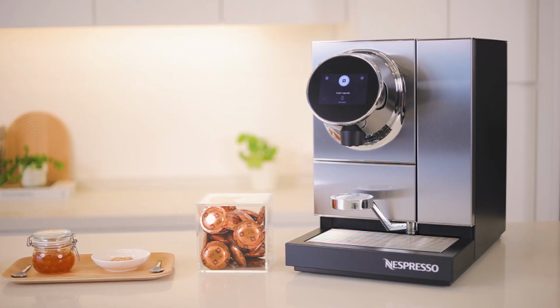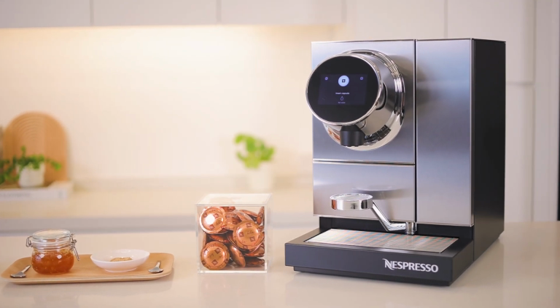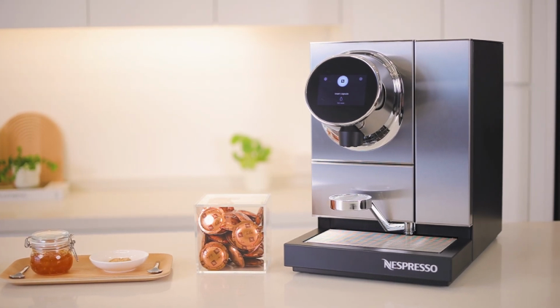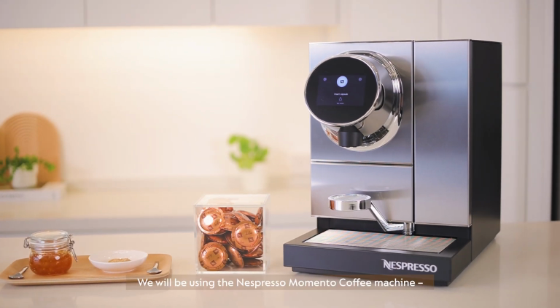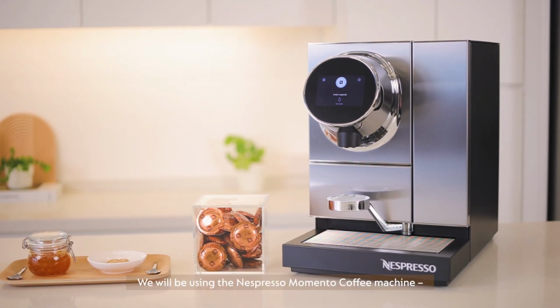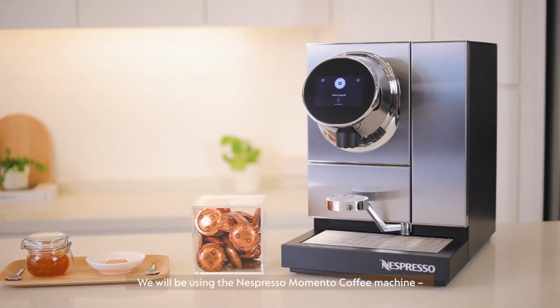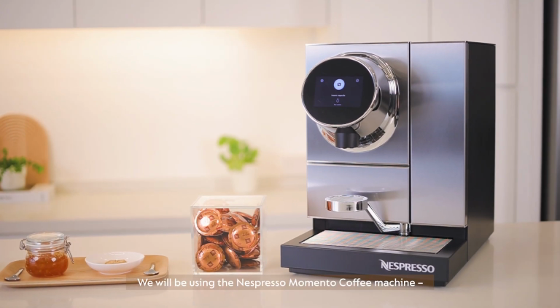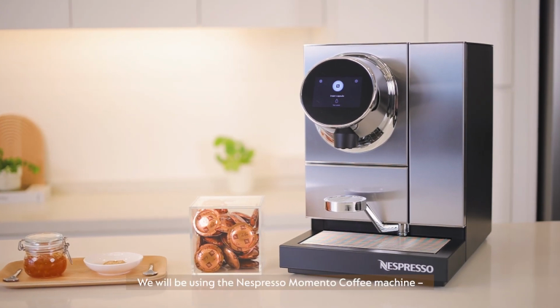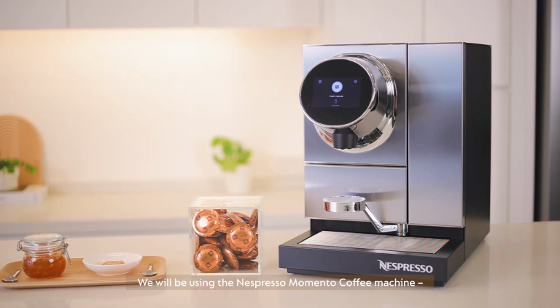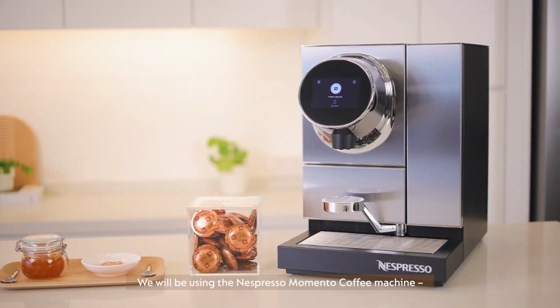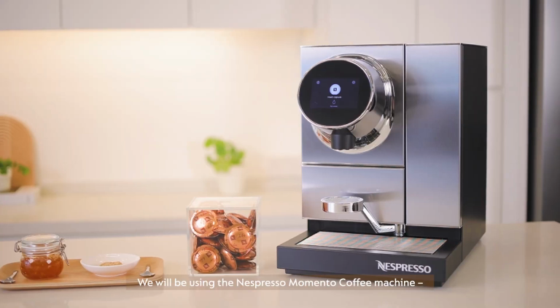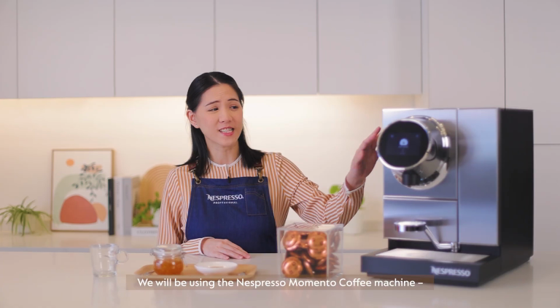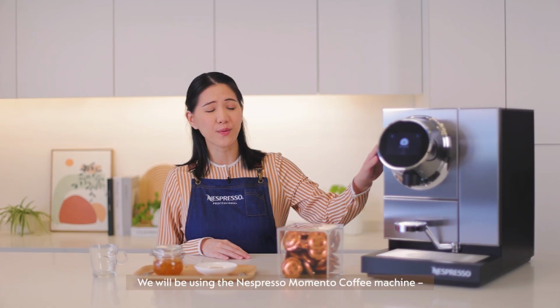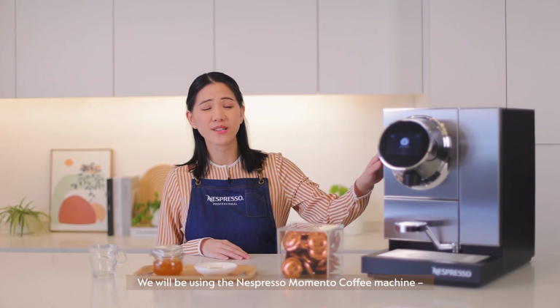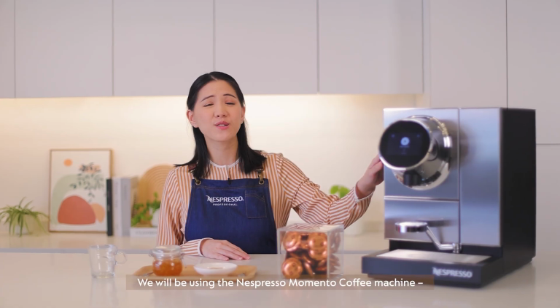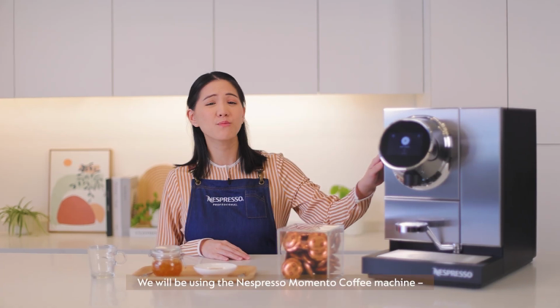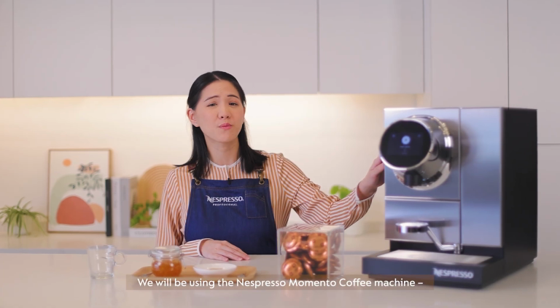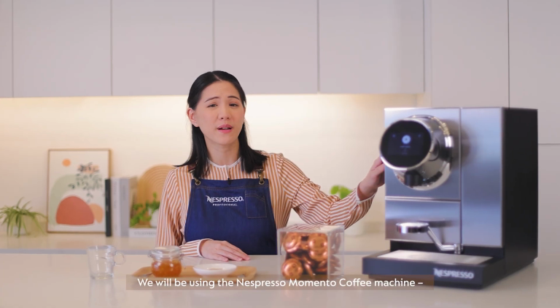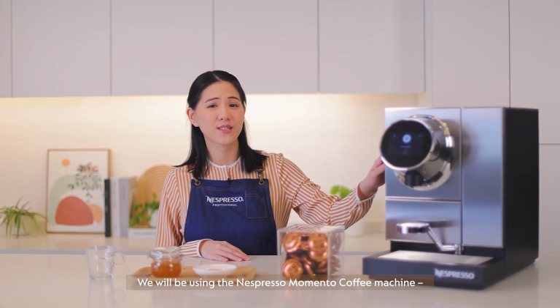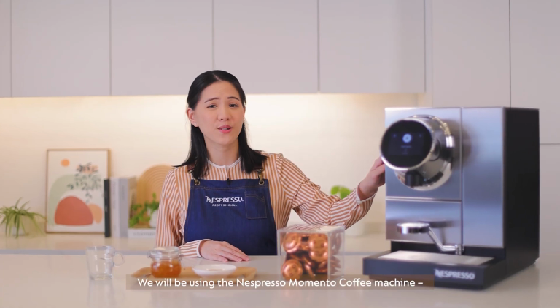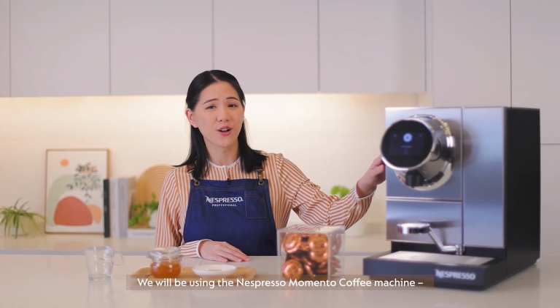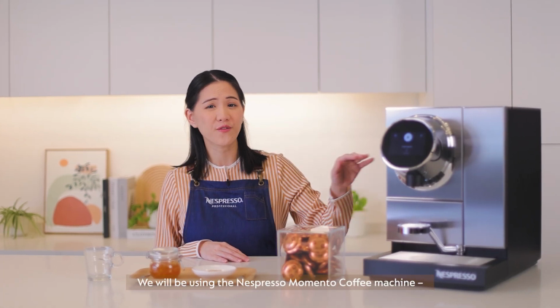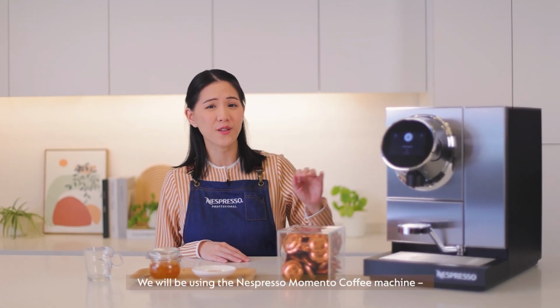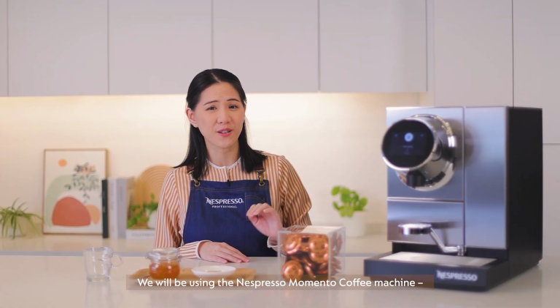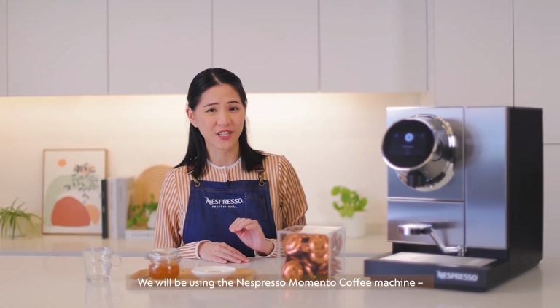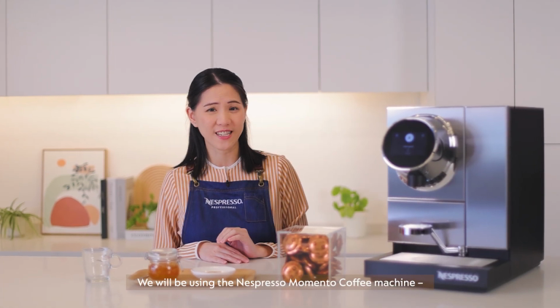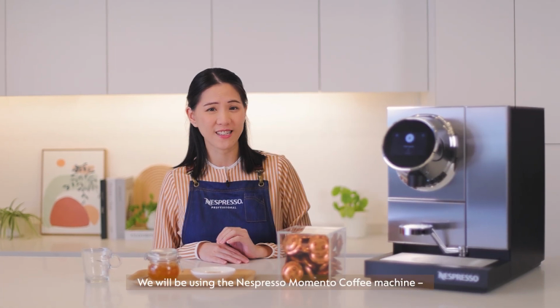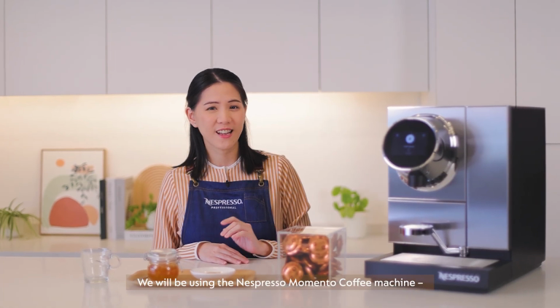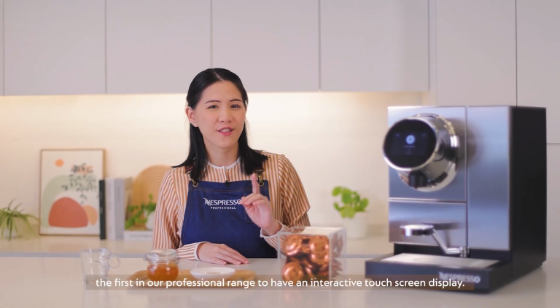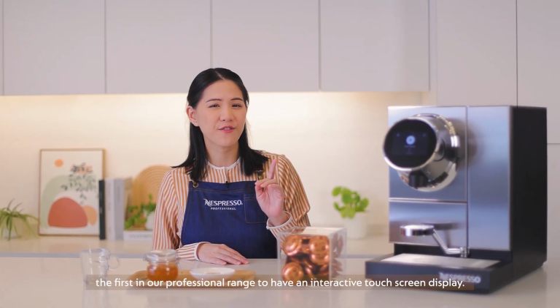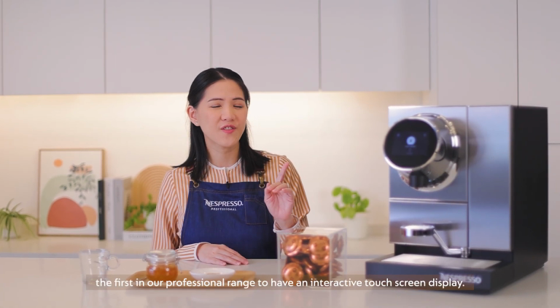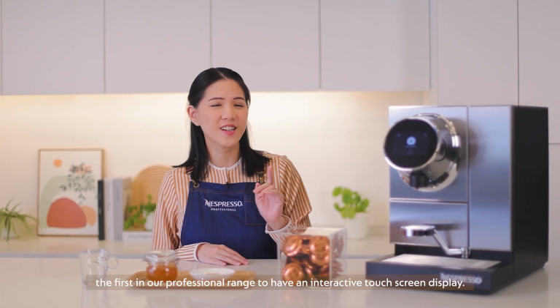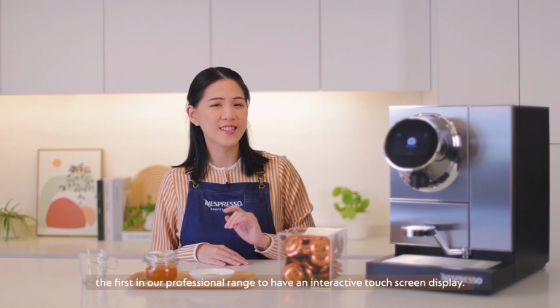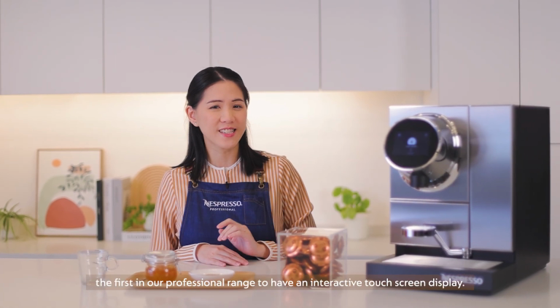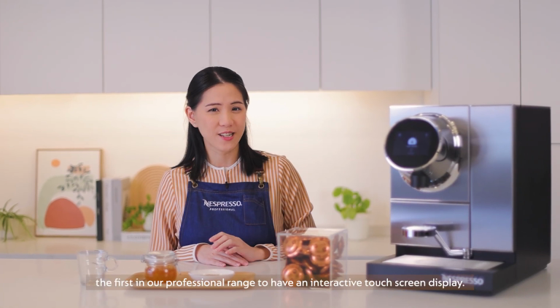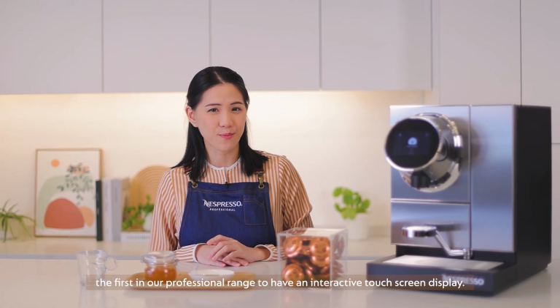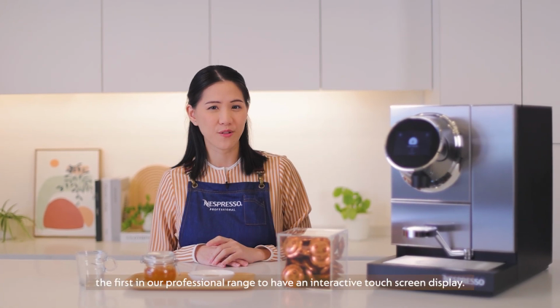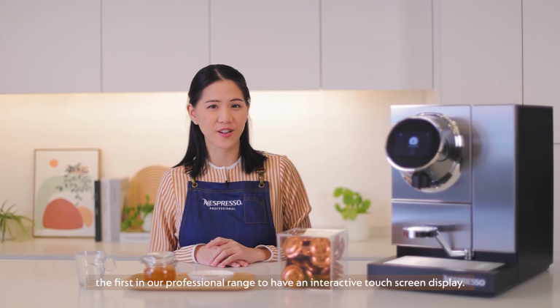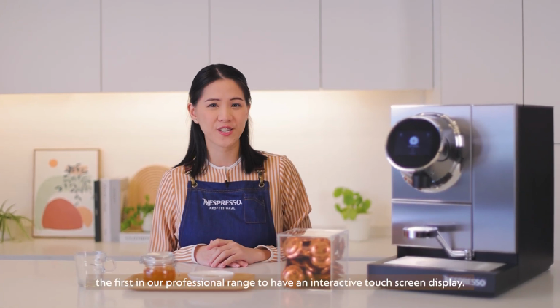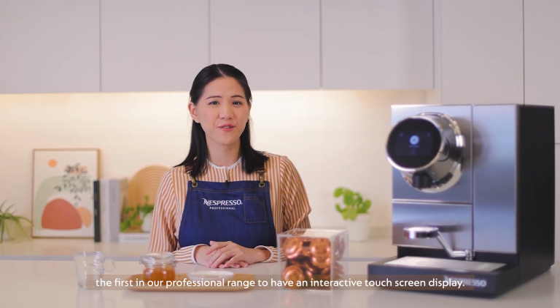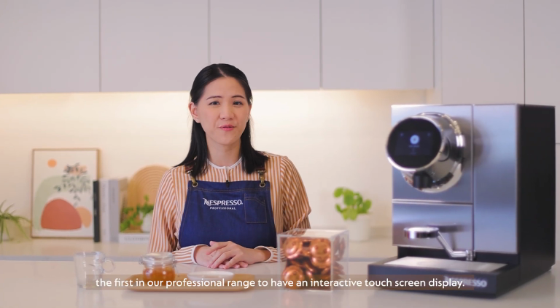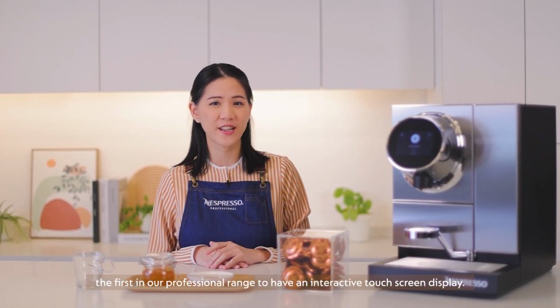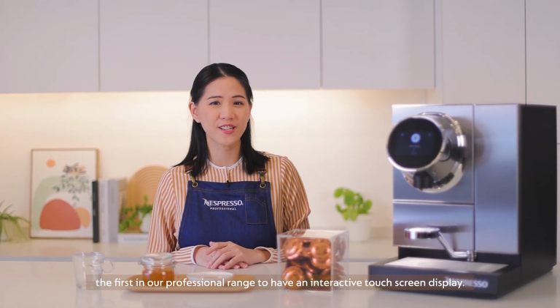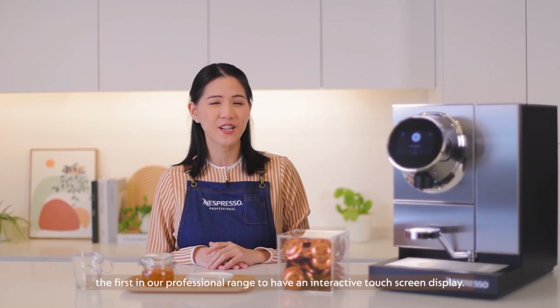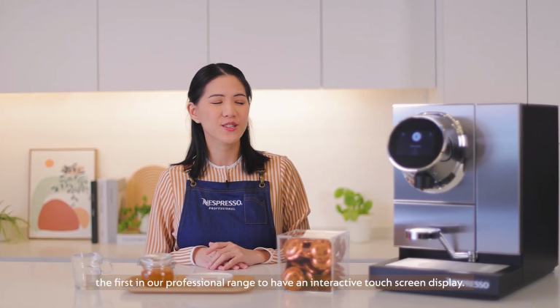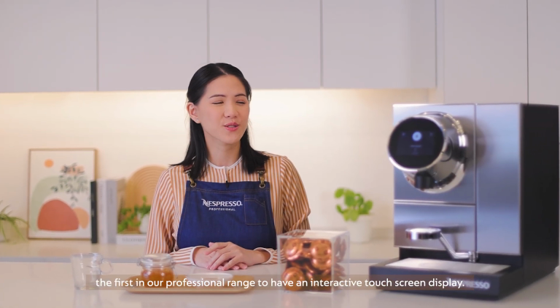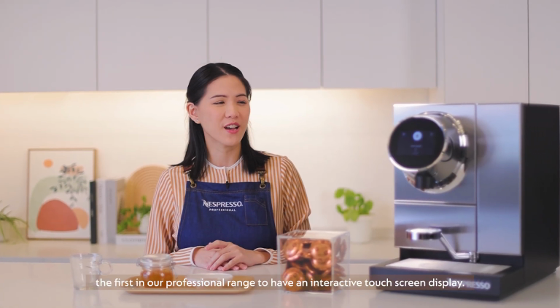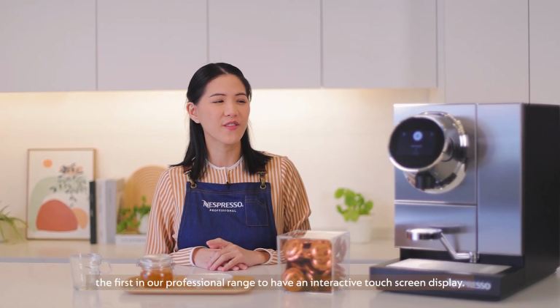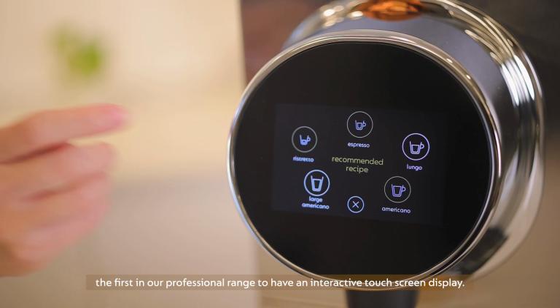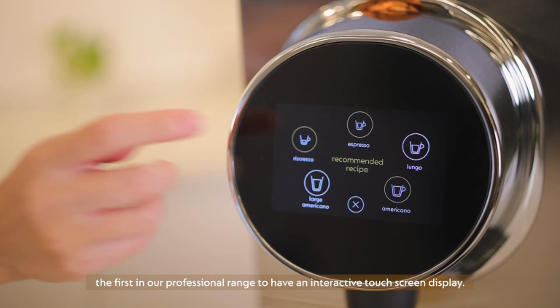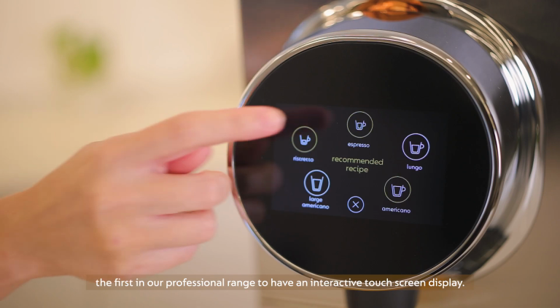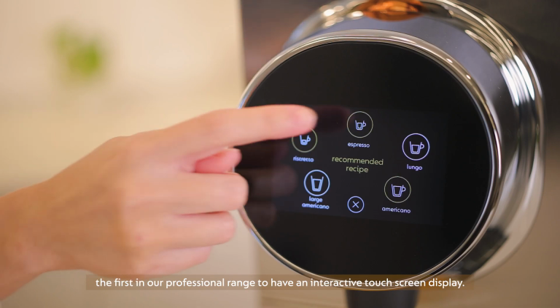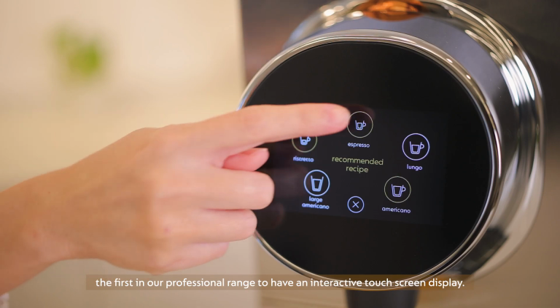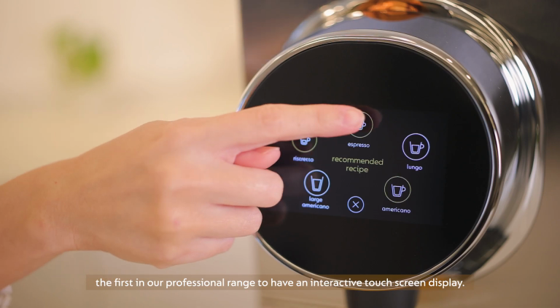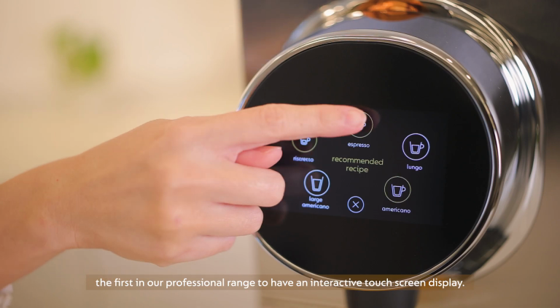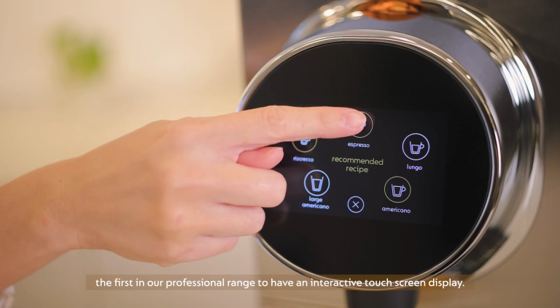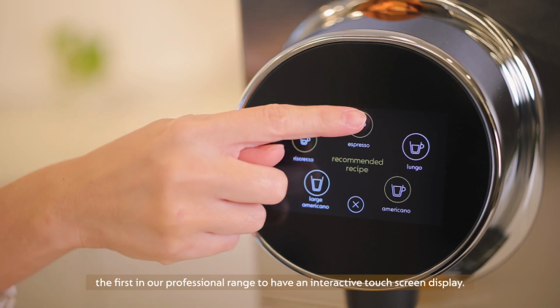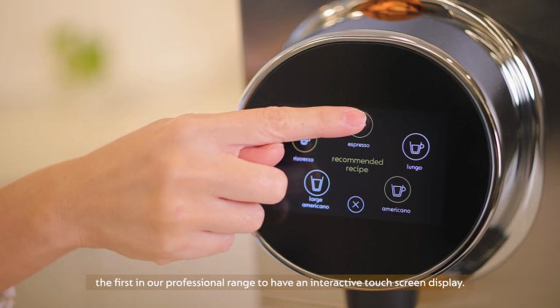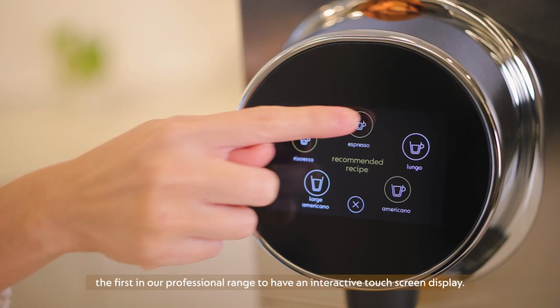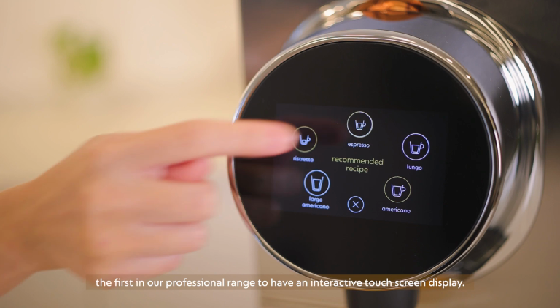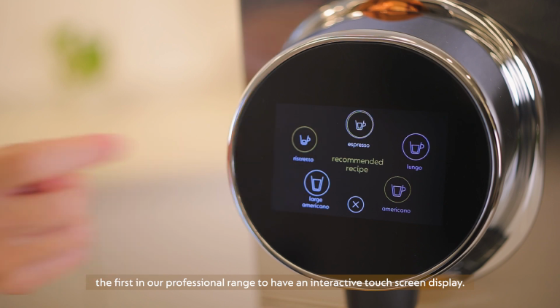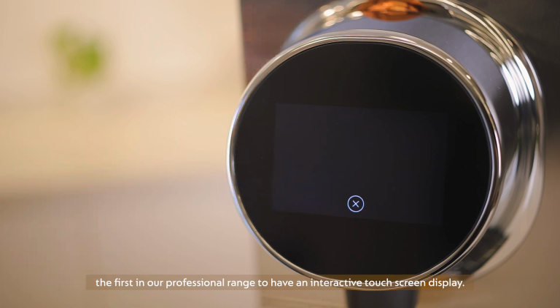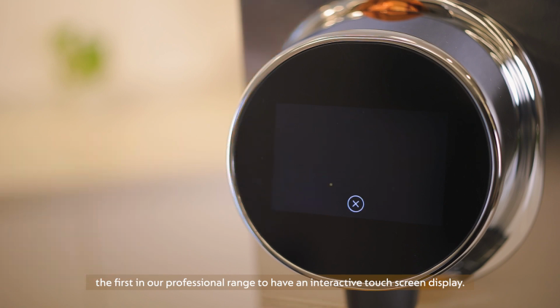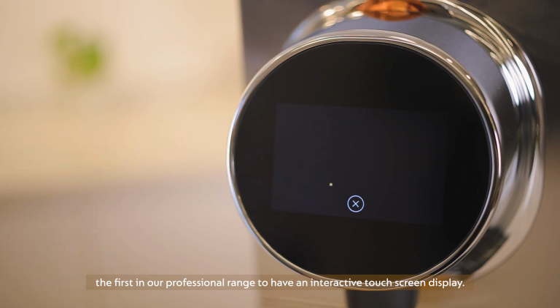We'll be using the Nespresso Momento coffee machine, the first in our professional range to have an interactive touch screen display.